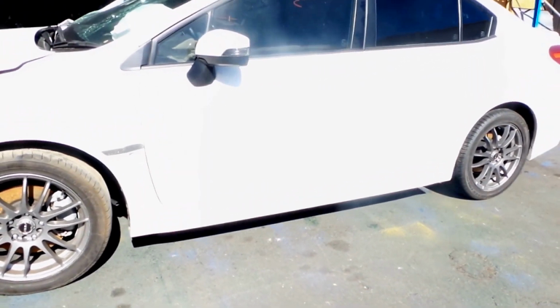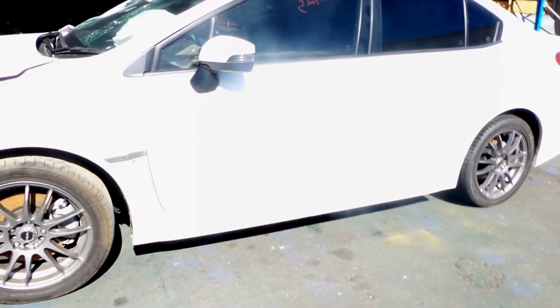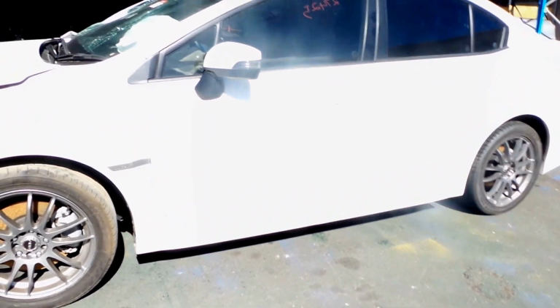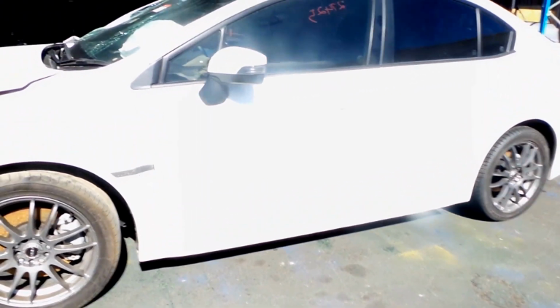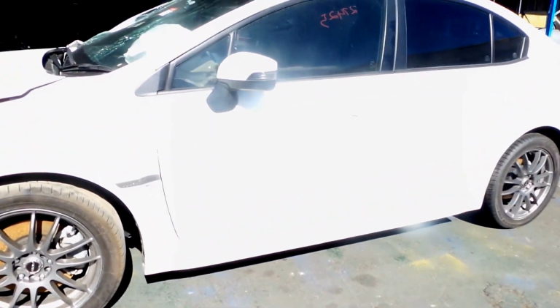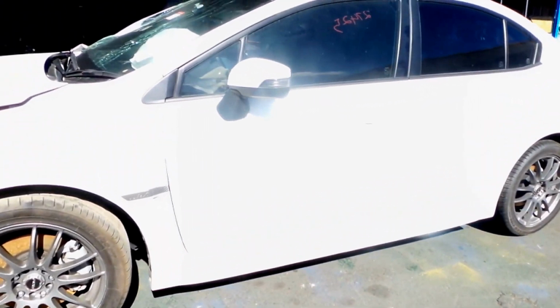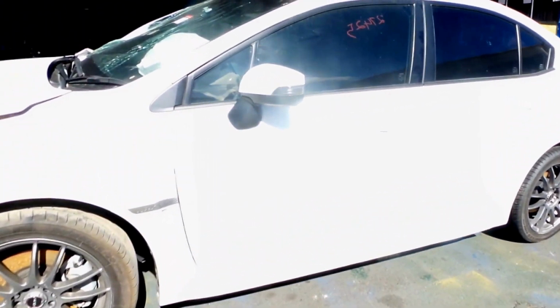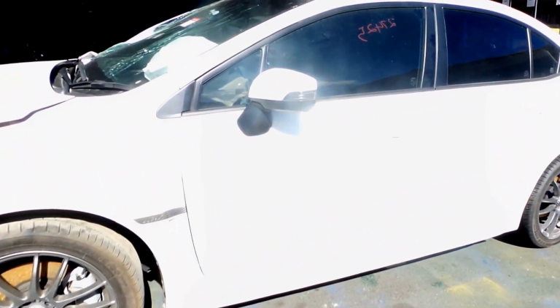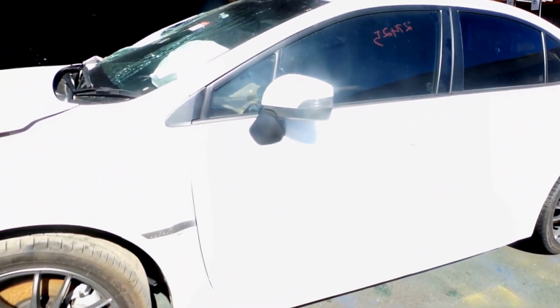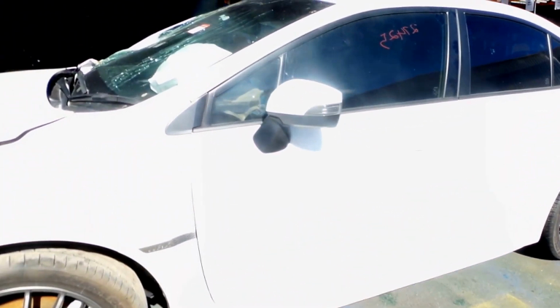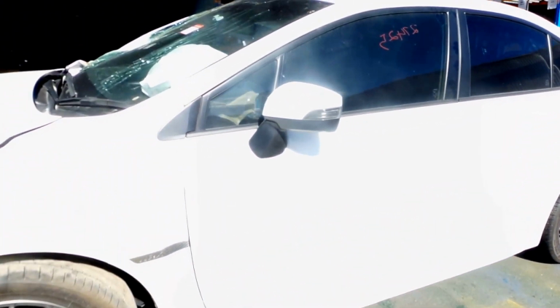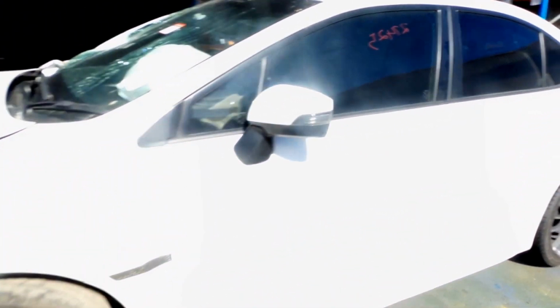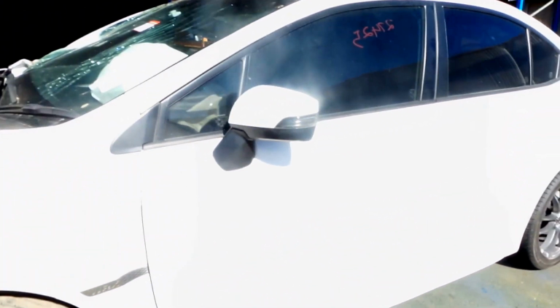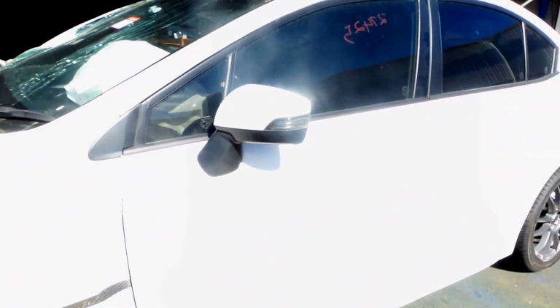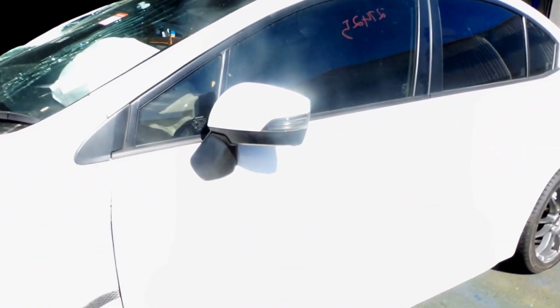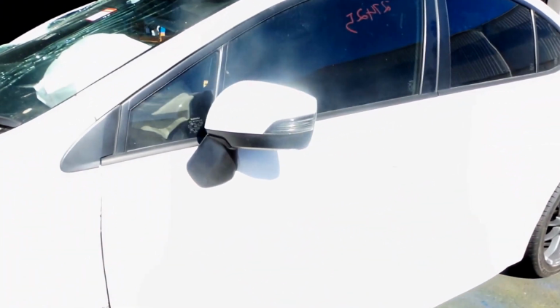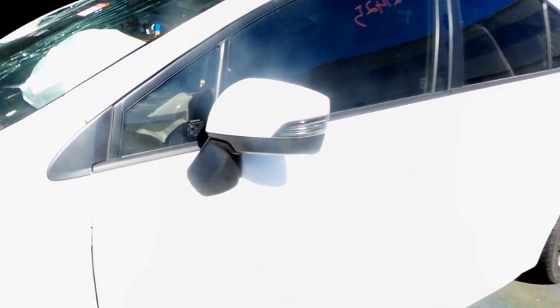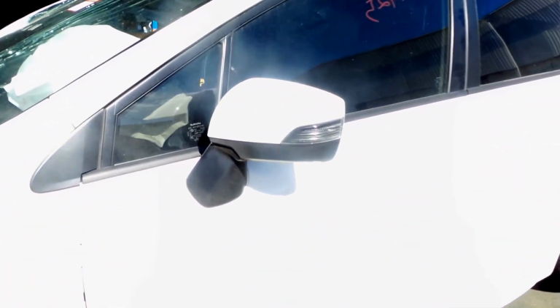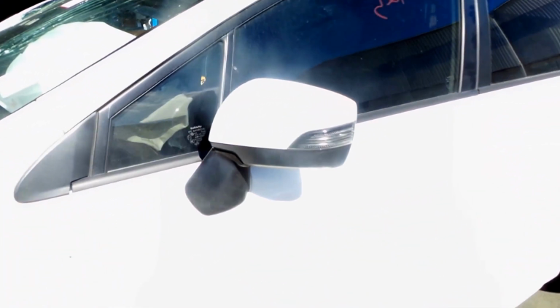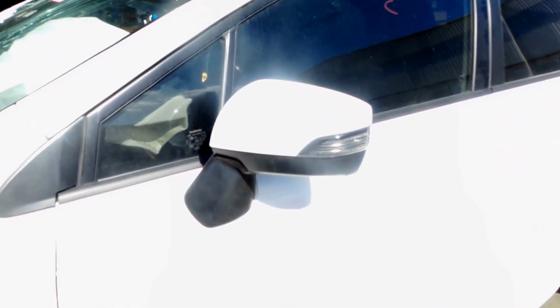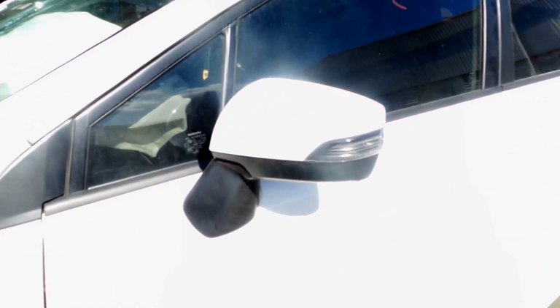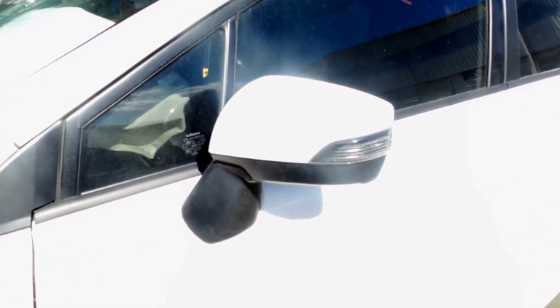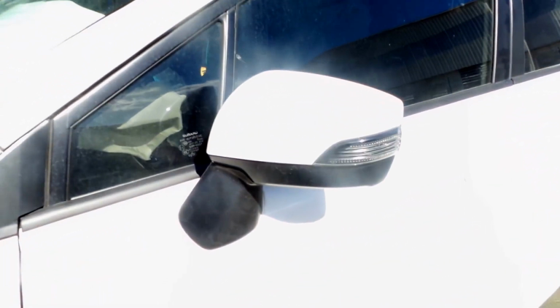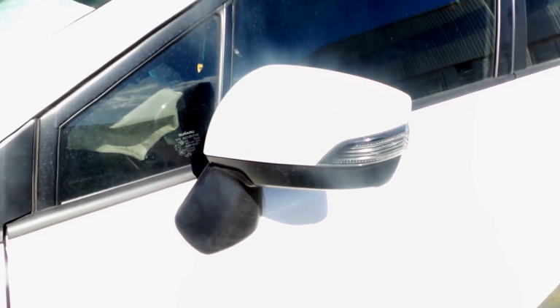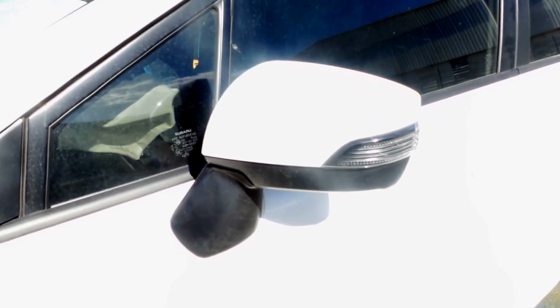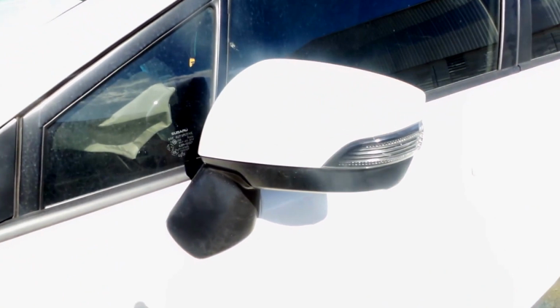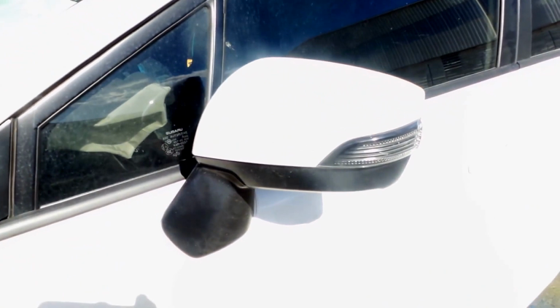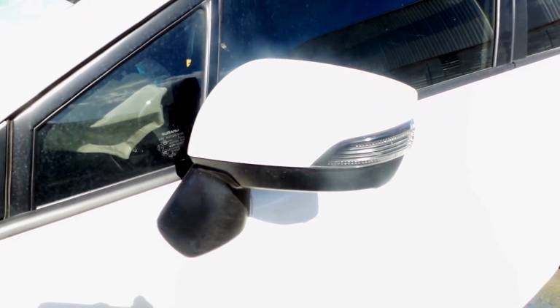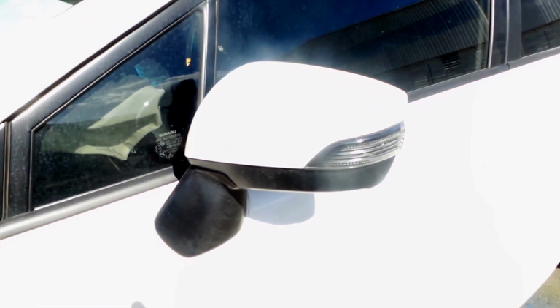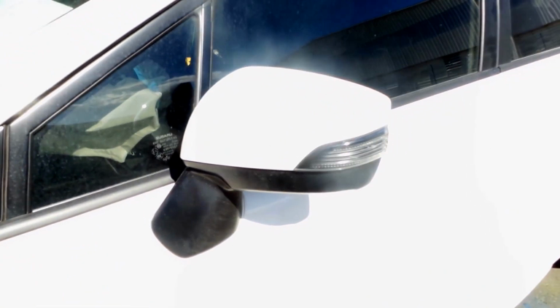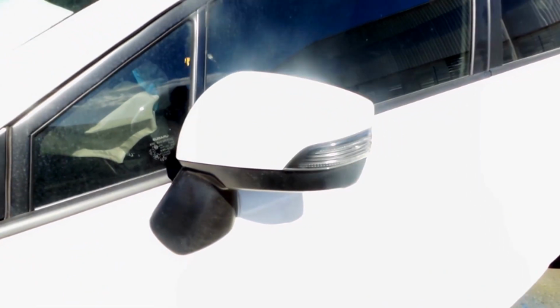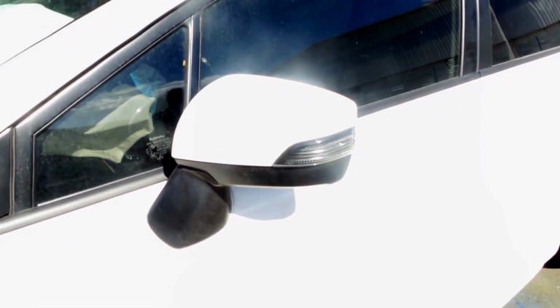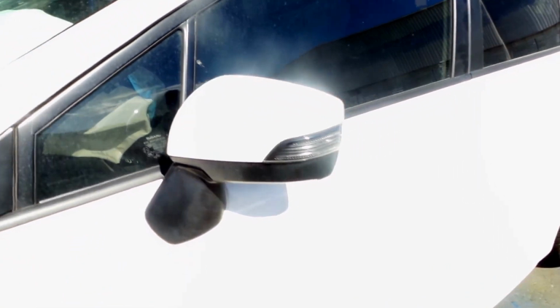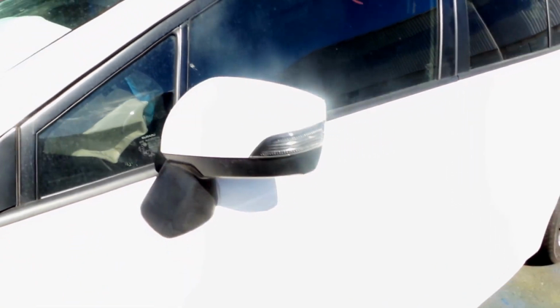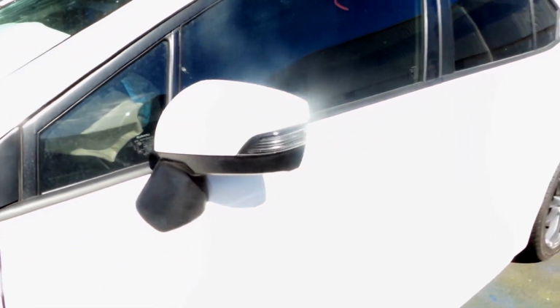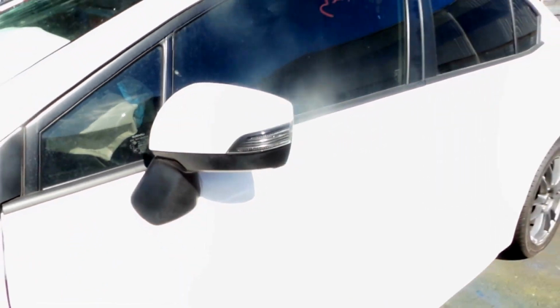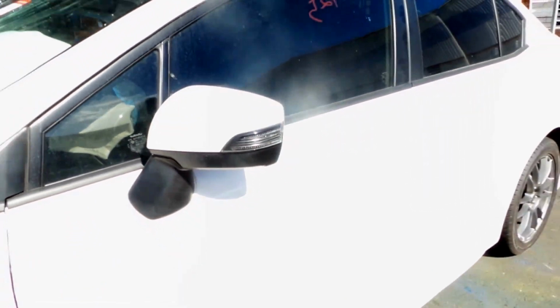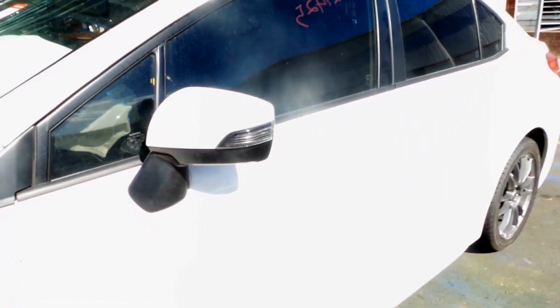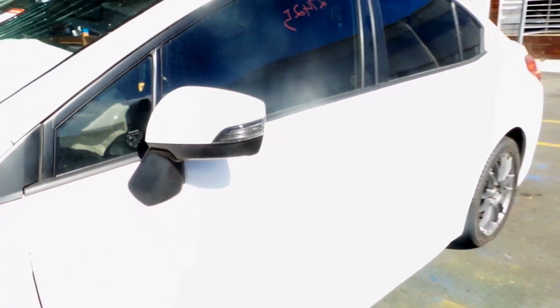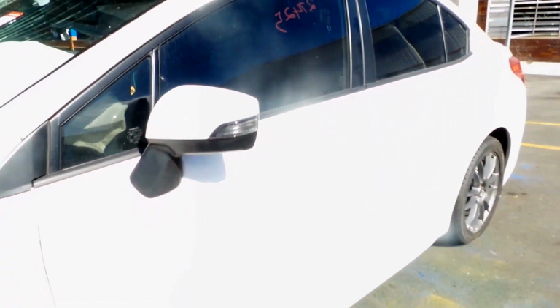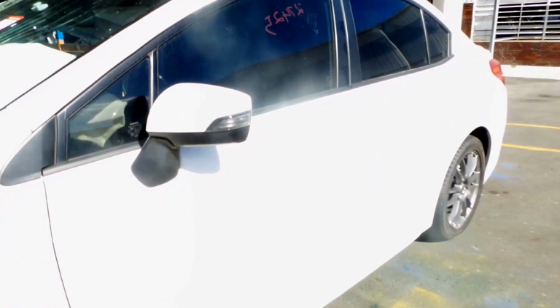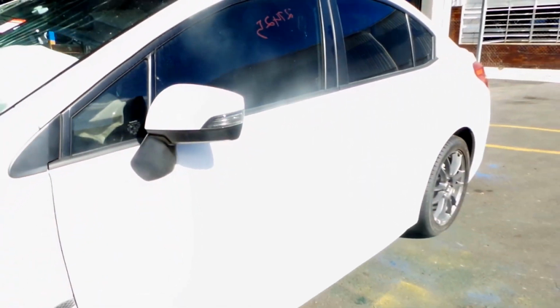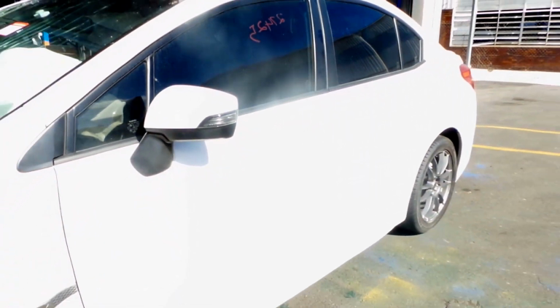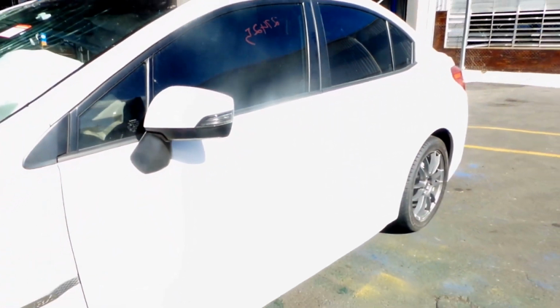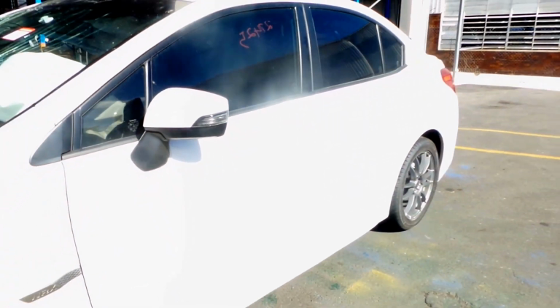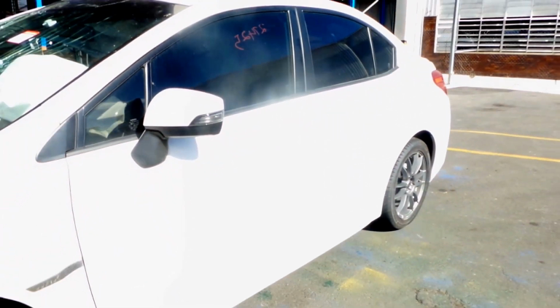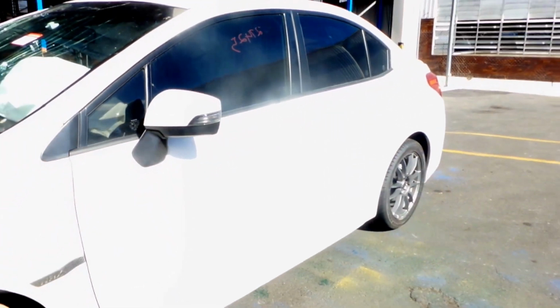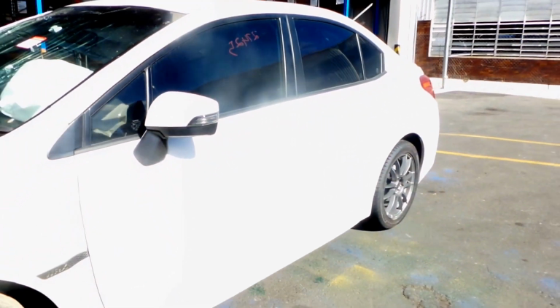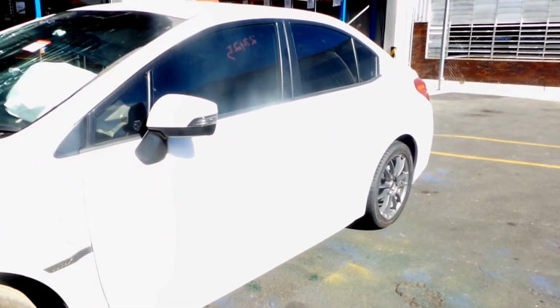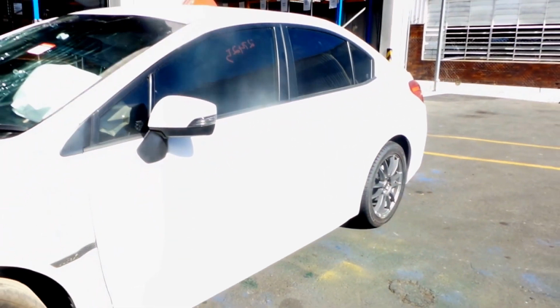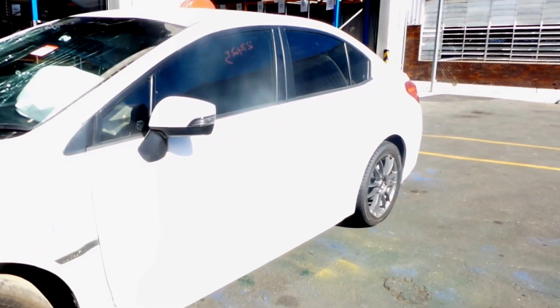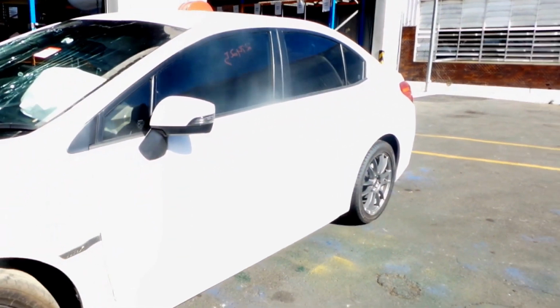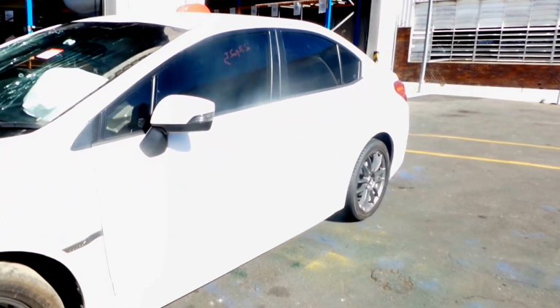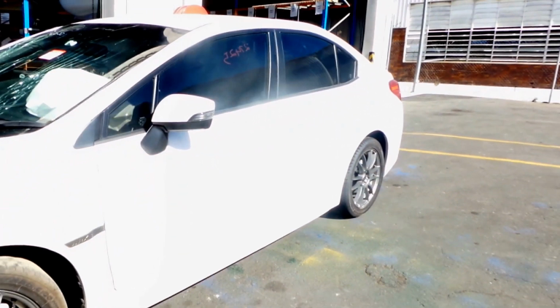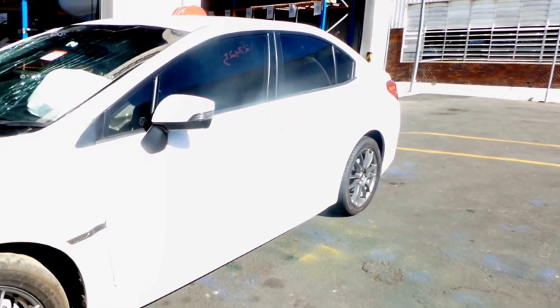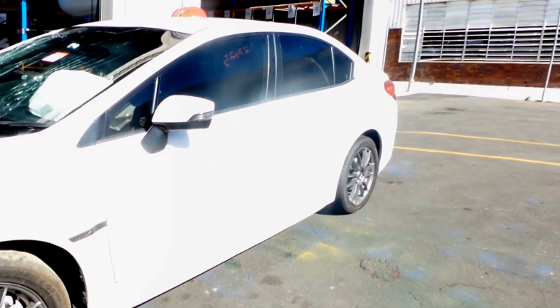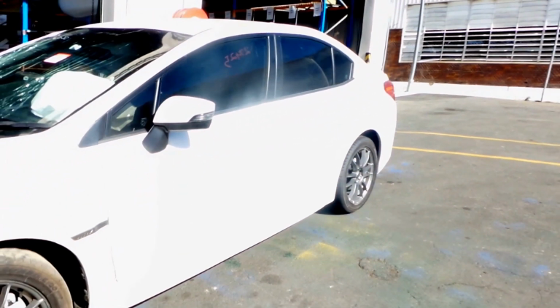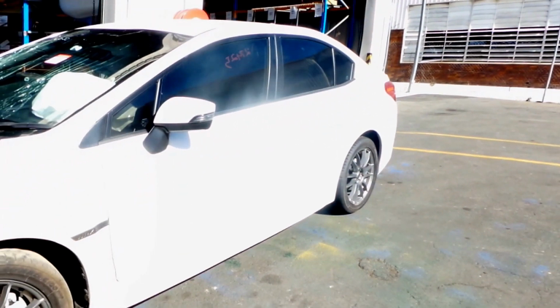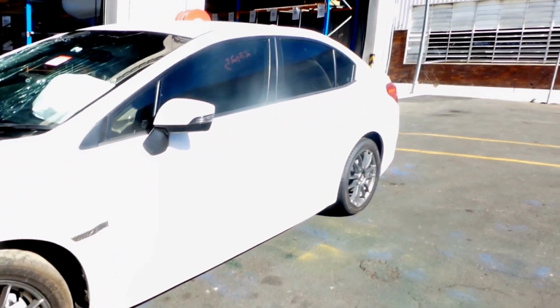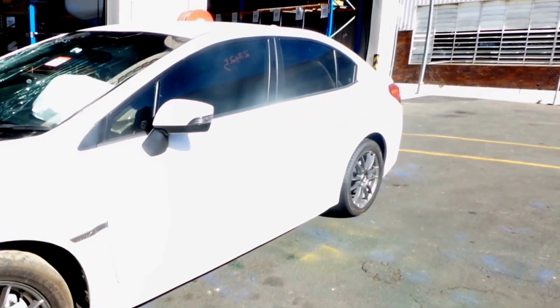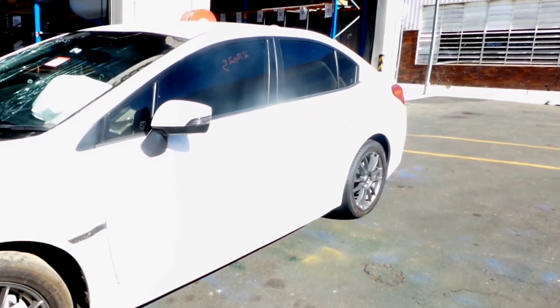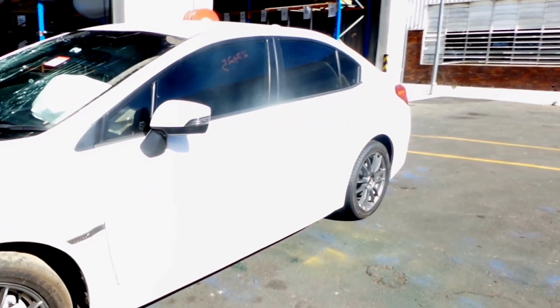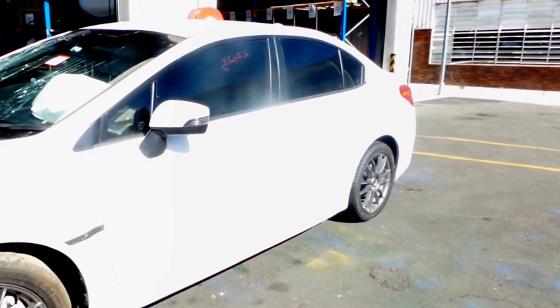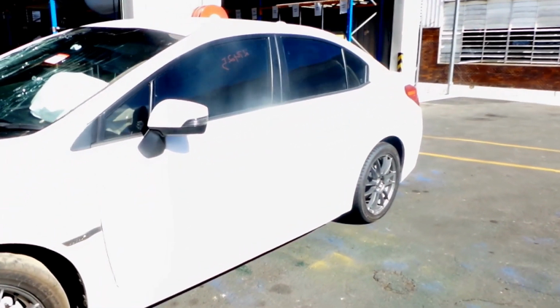We have an electric indicator type left-hand door mirror. Both the left-hand doors appear to be in good condition with no noticeable damage.